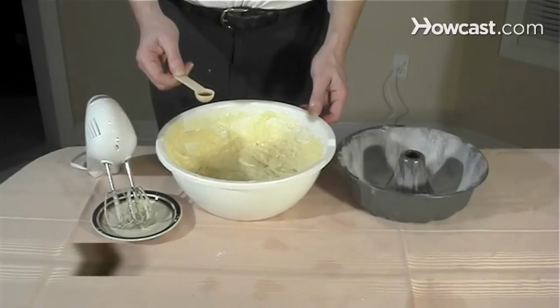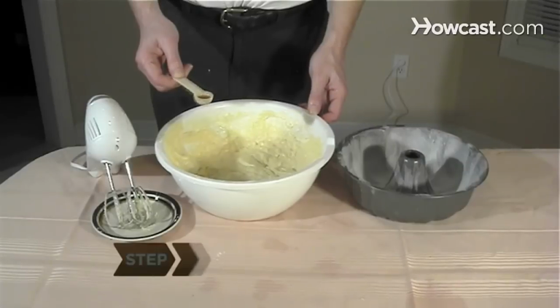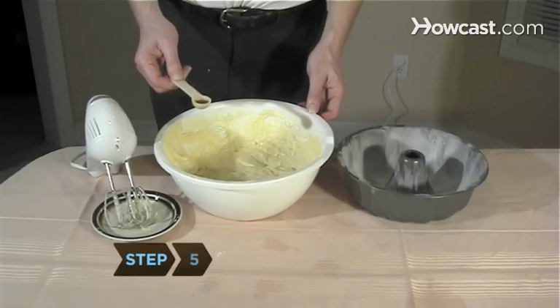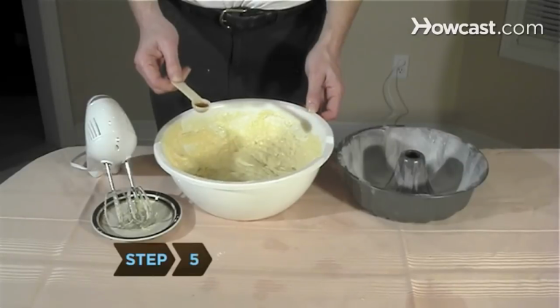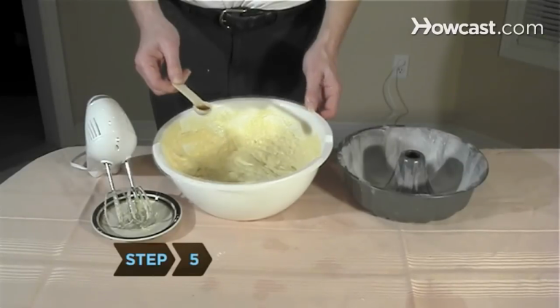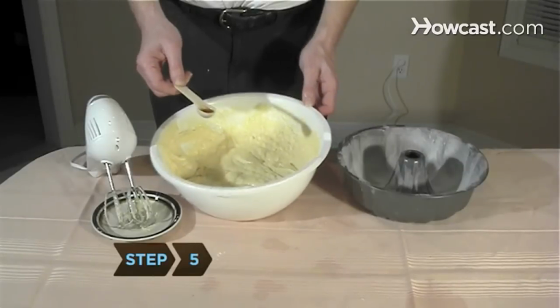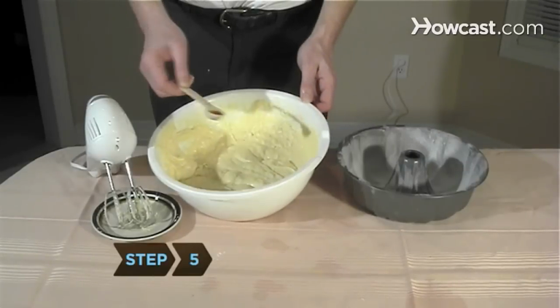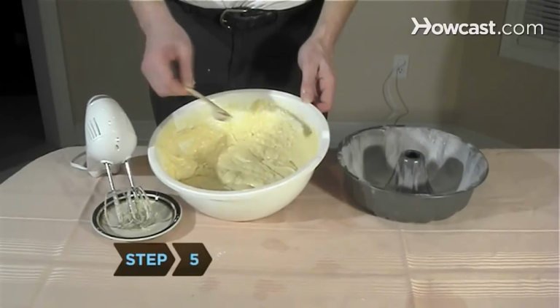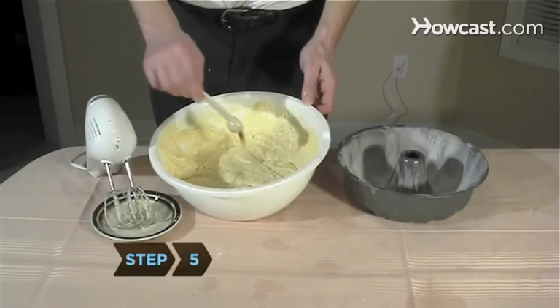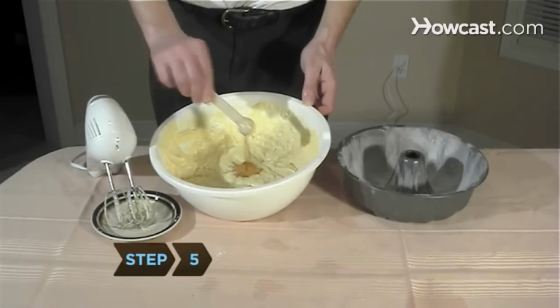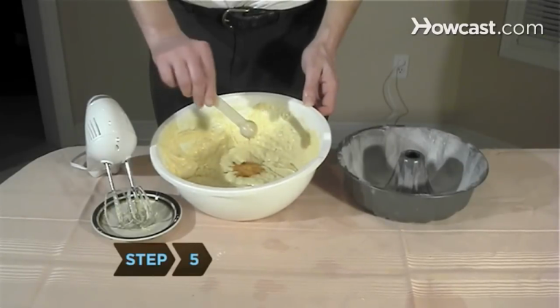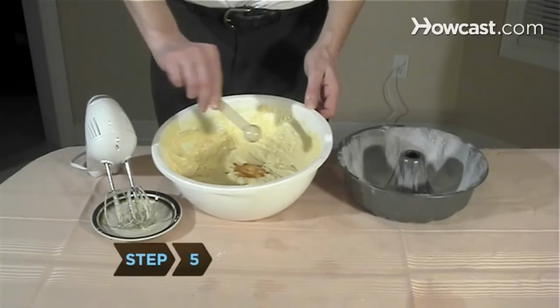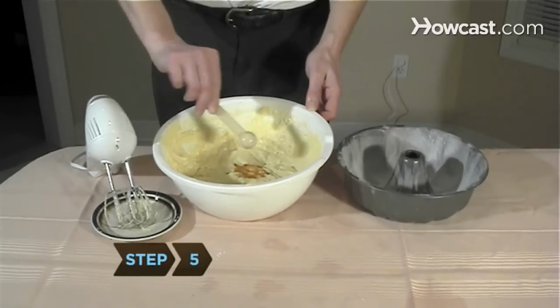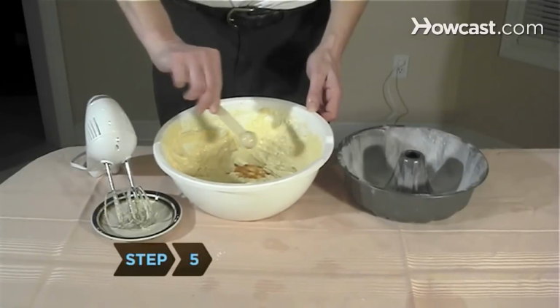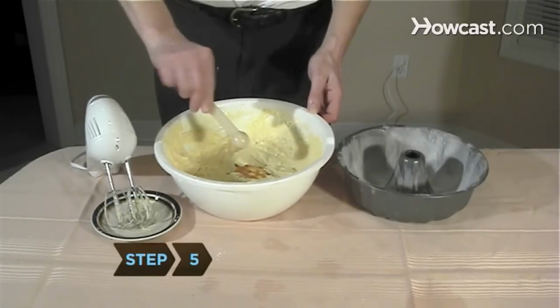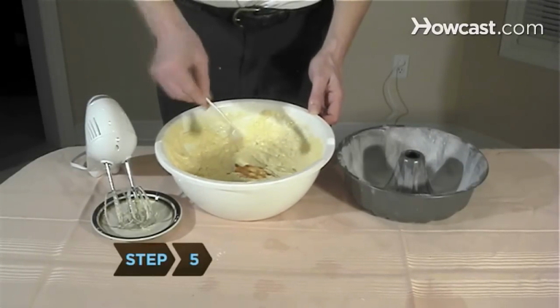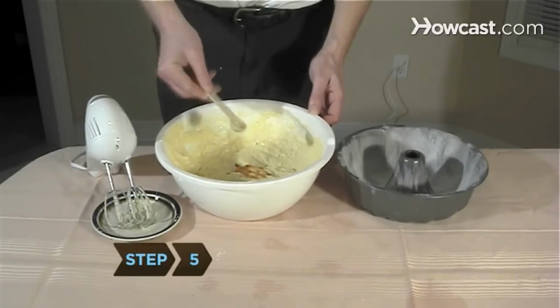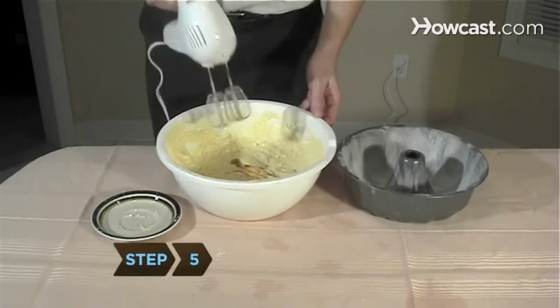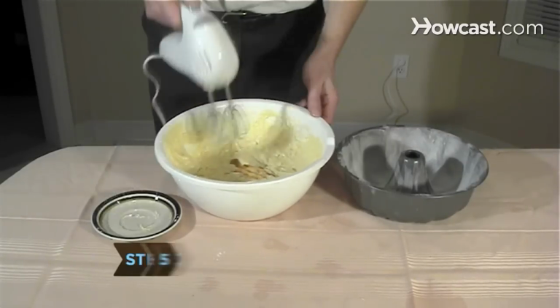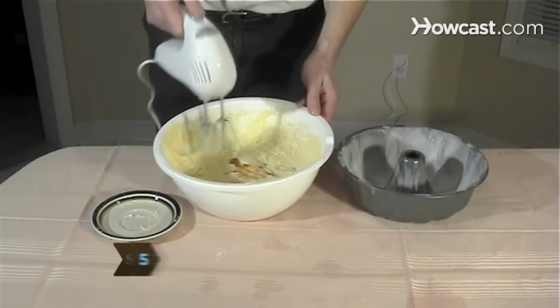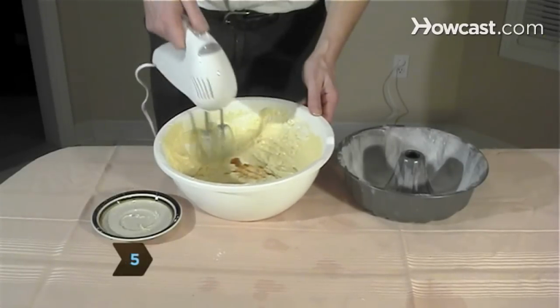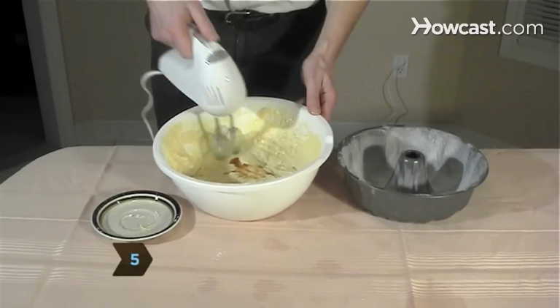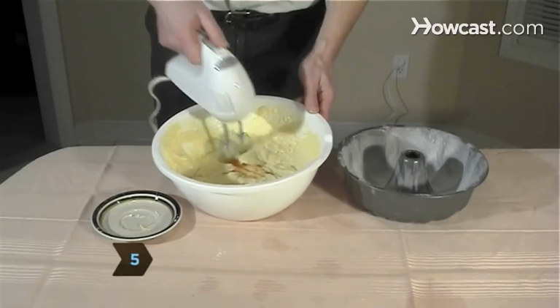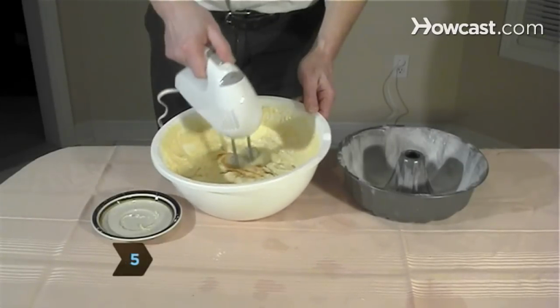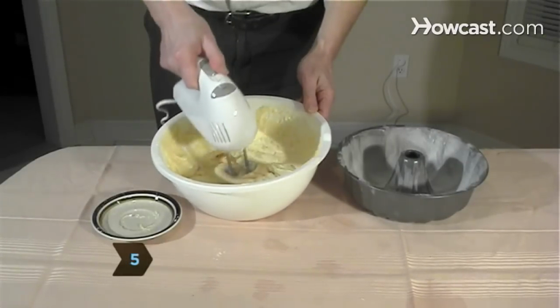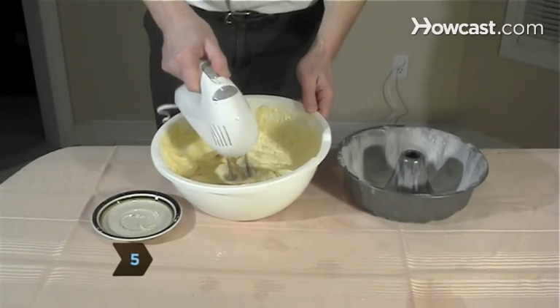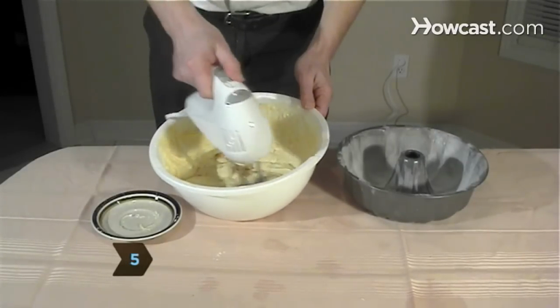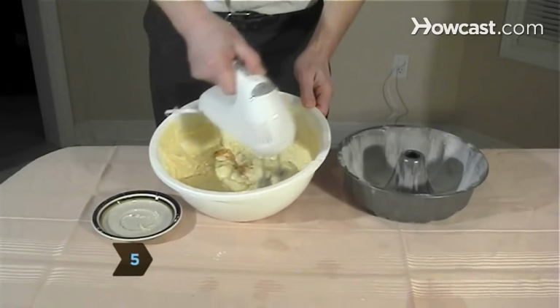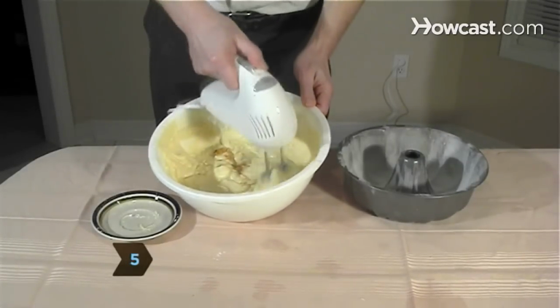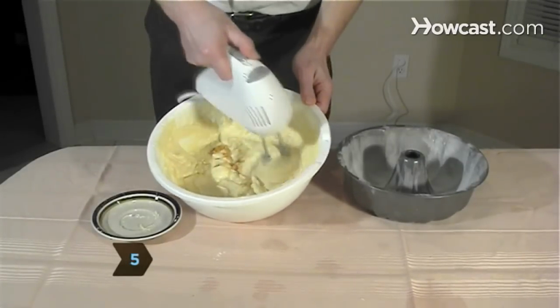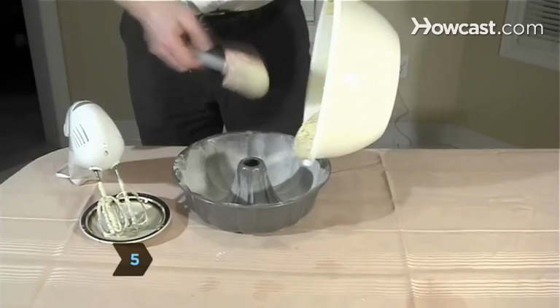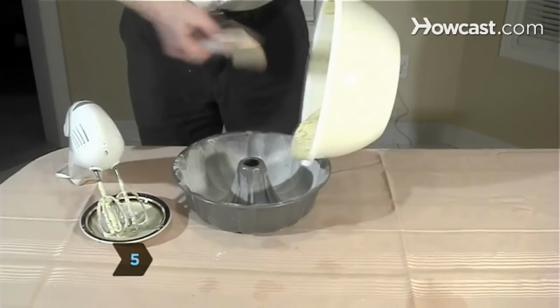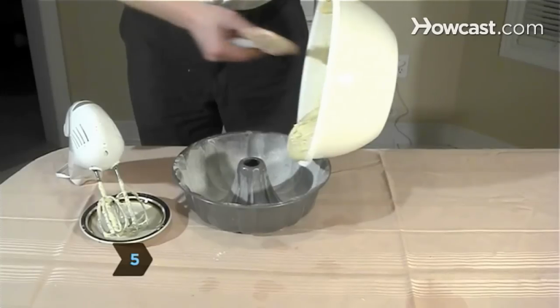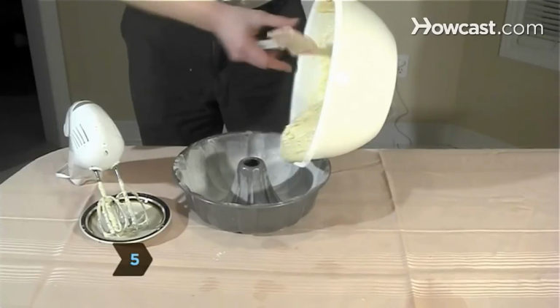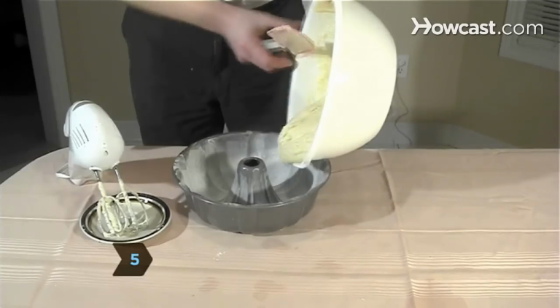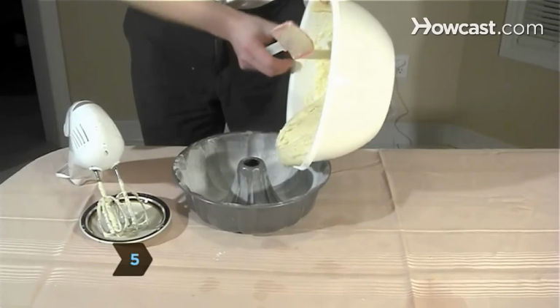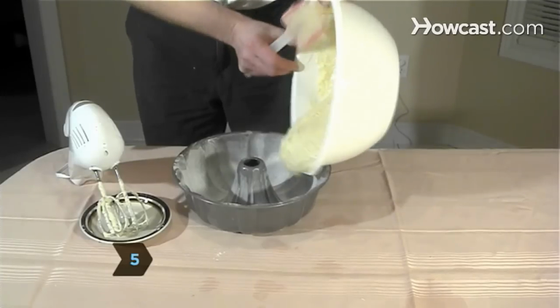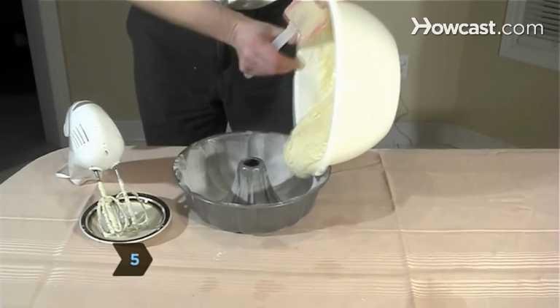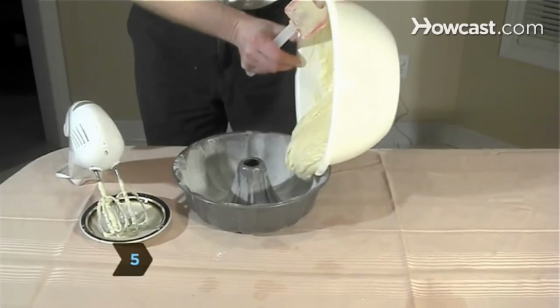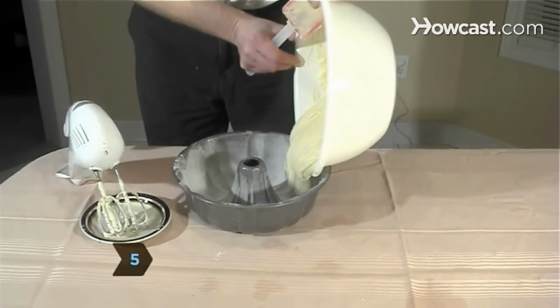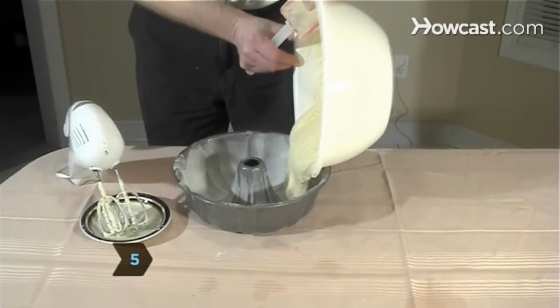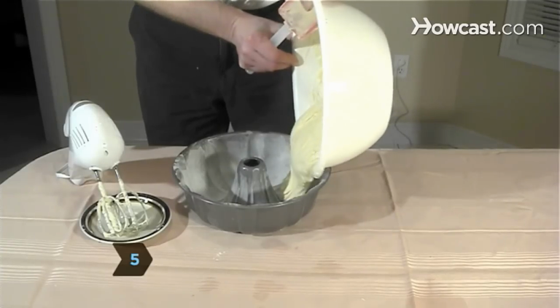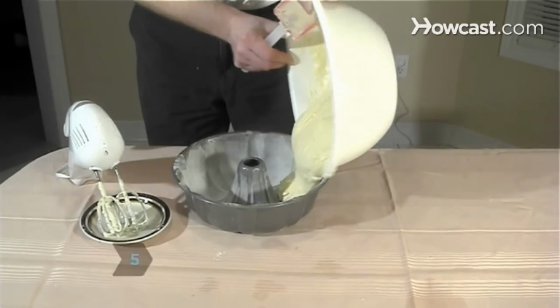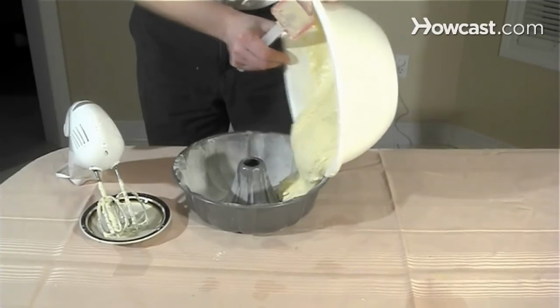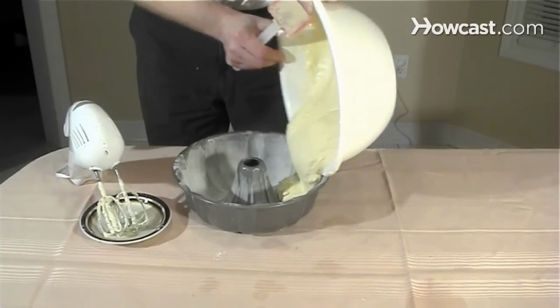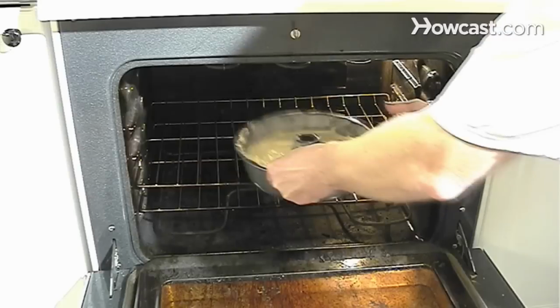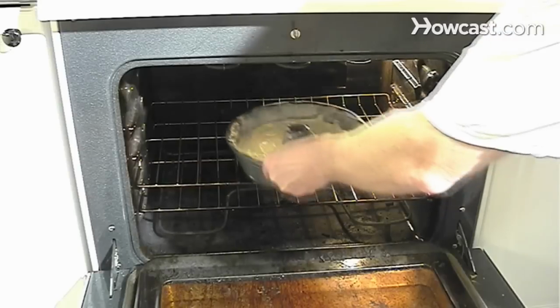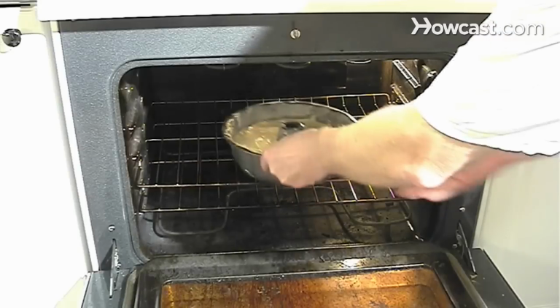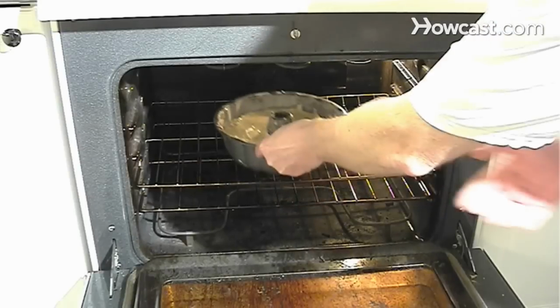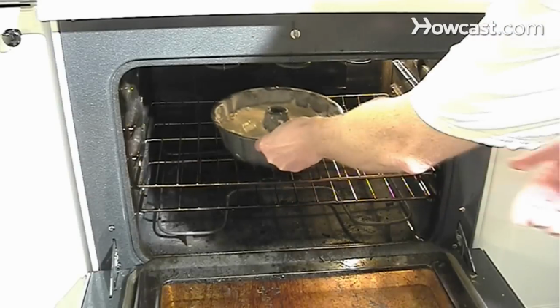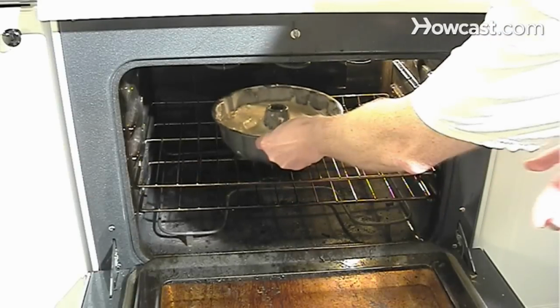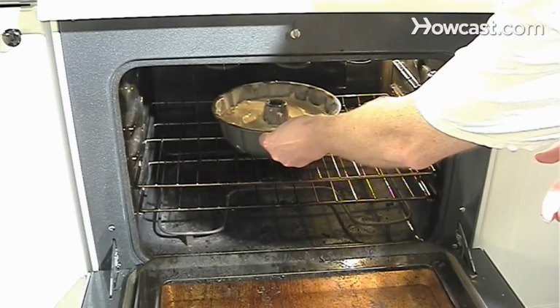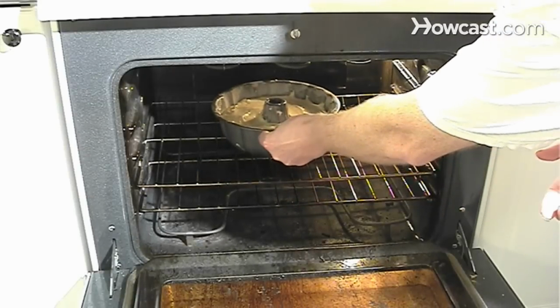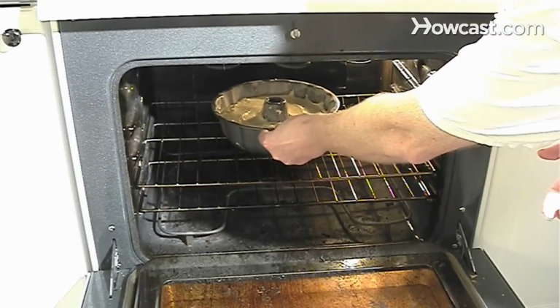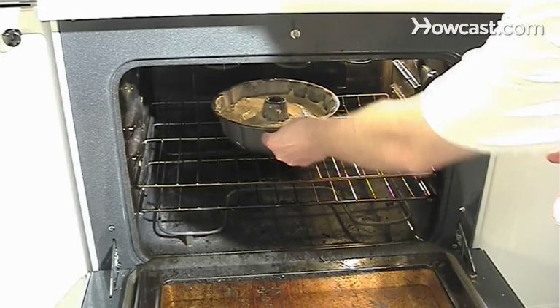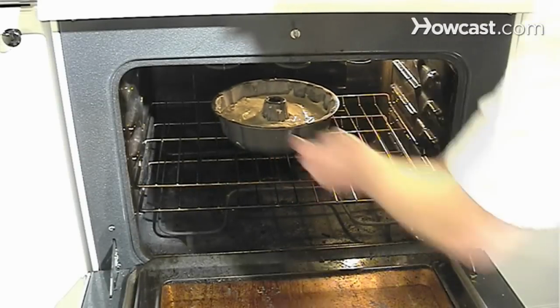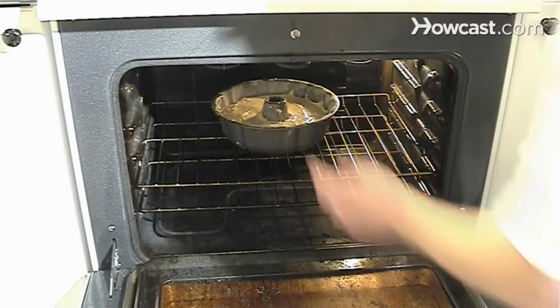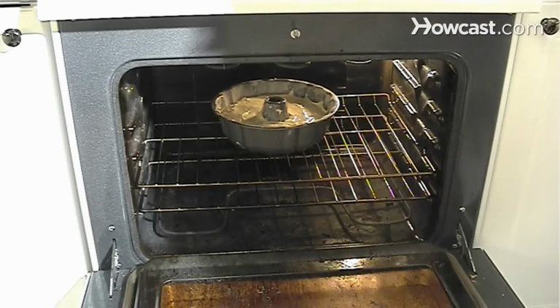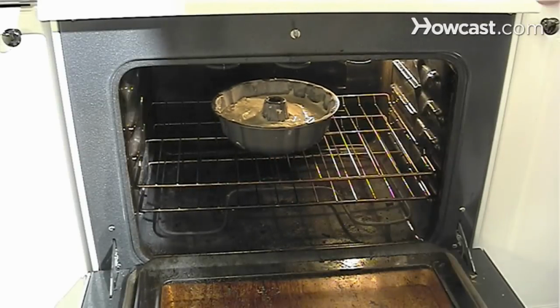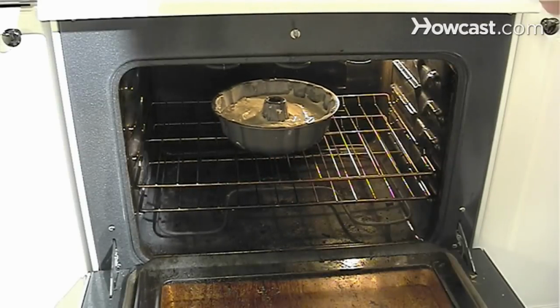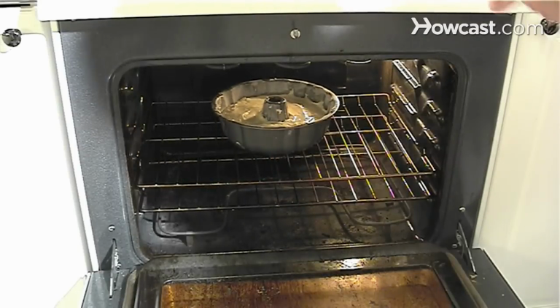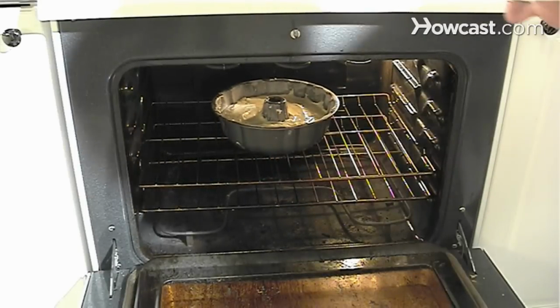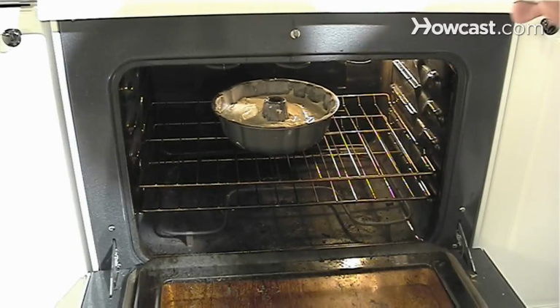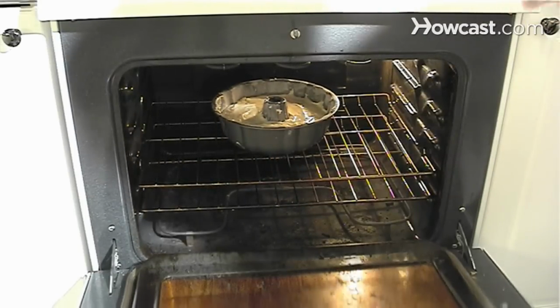Step 5. Add the vanilla extract and mix well, then pour the batter into the pan and bake for 60 to 90 minutes.